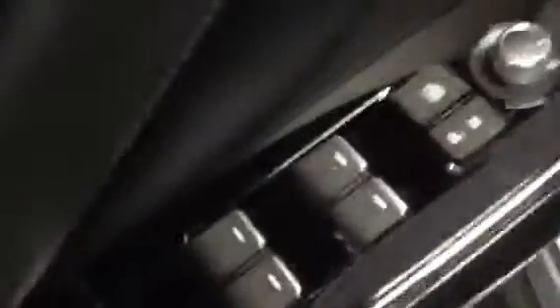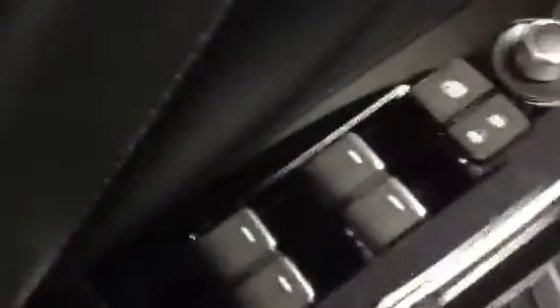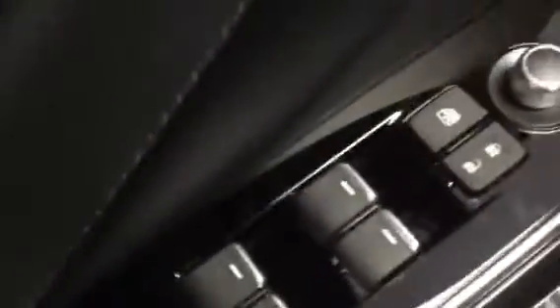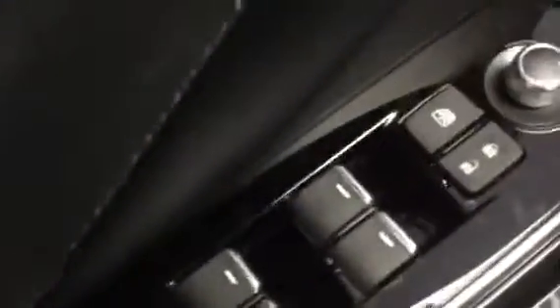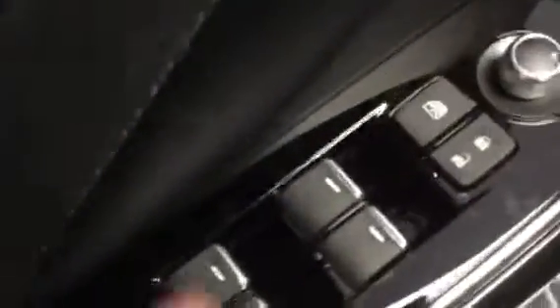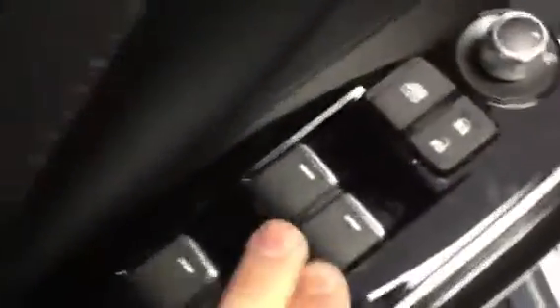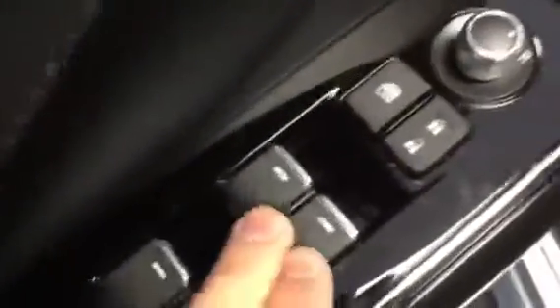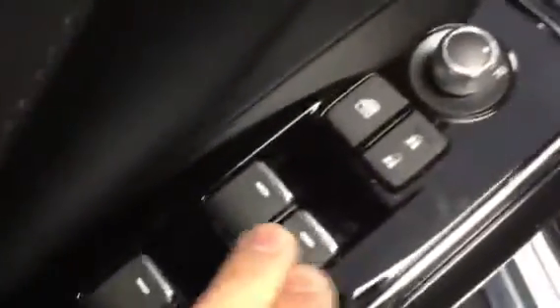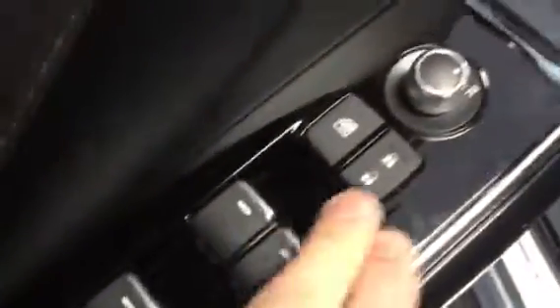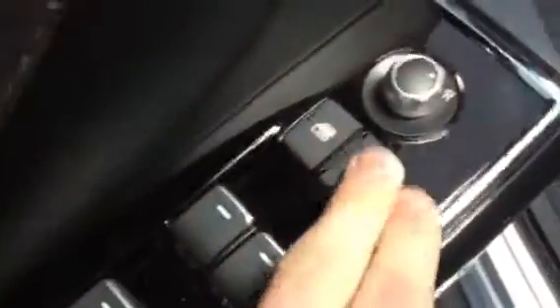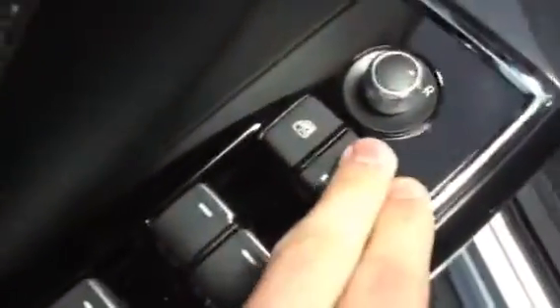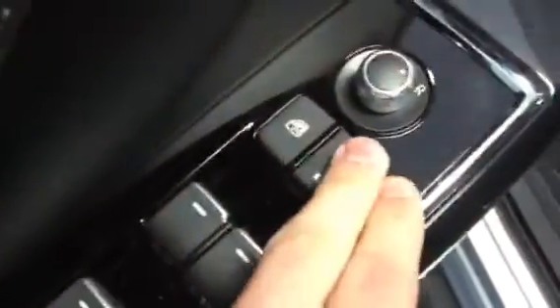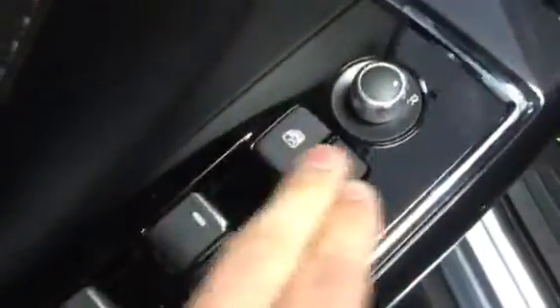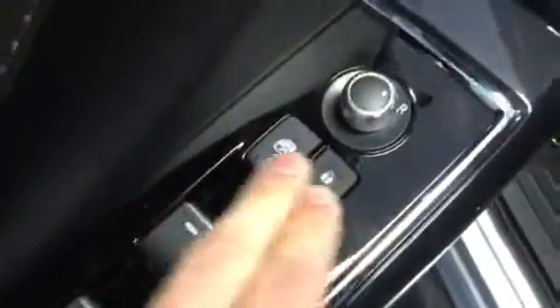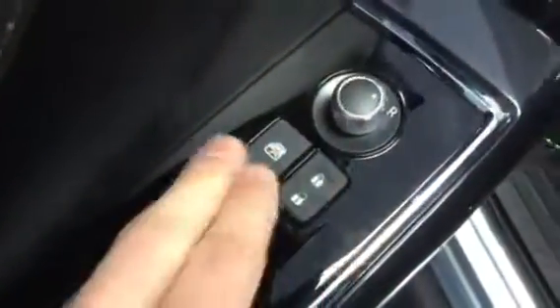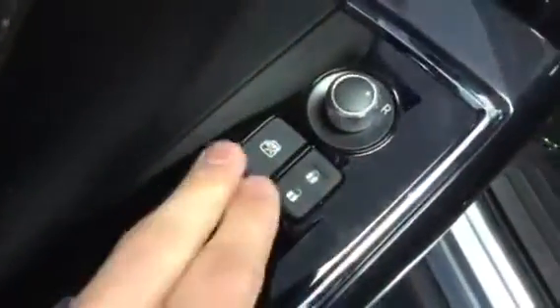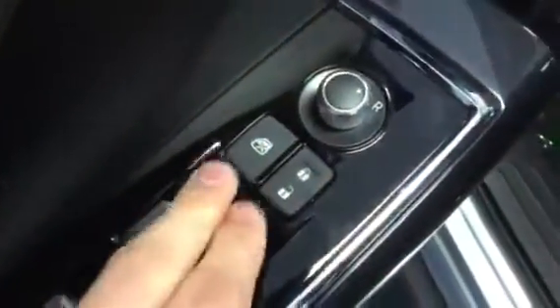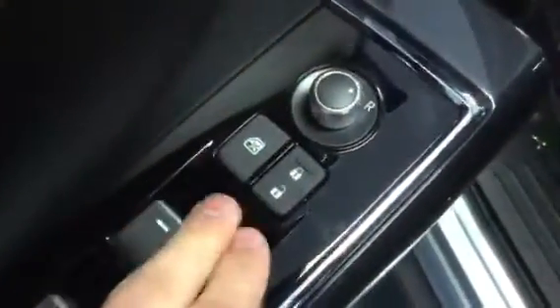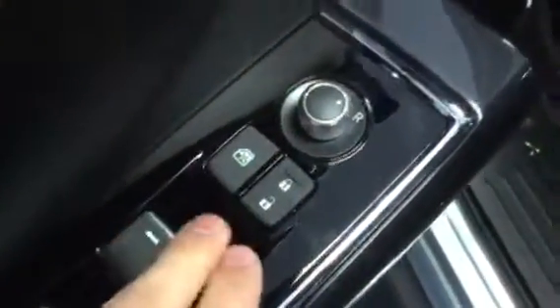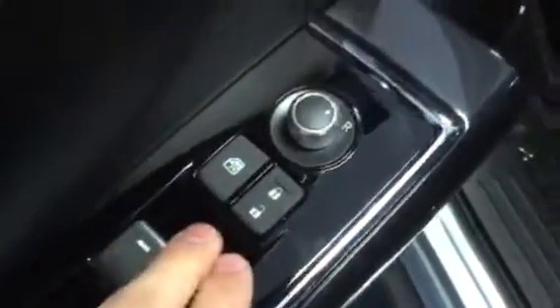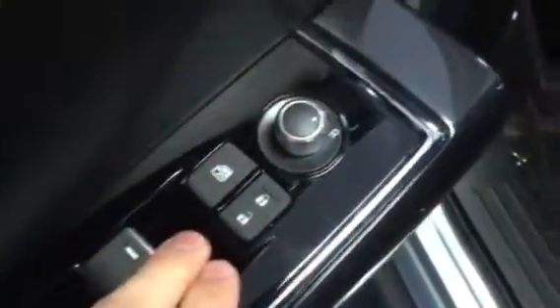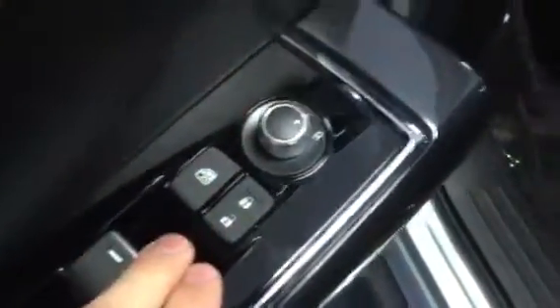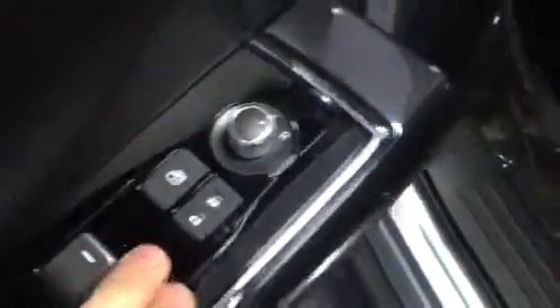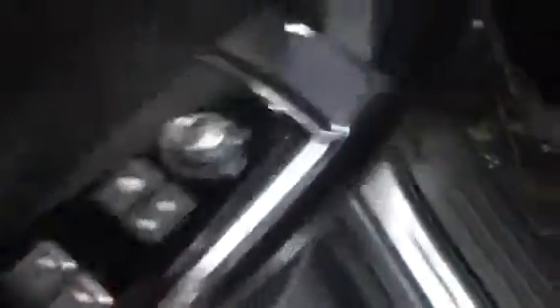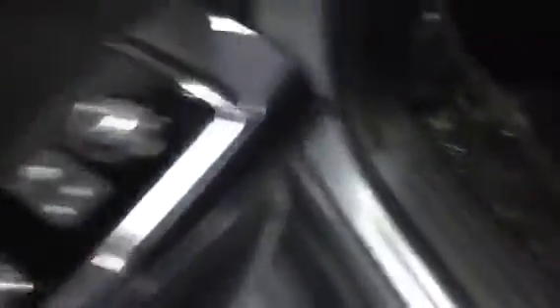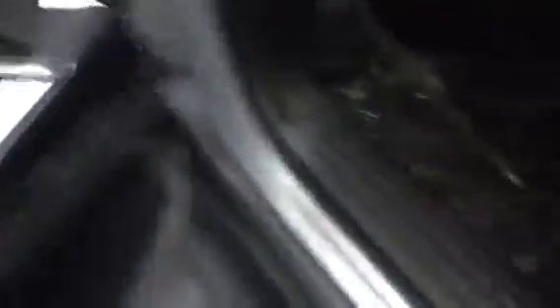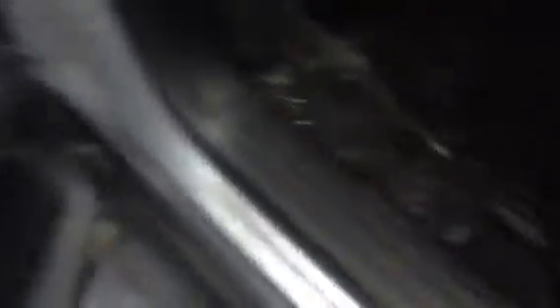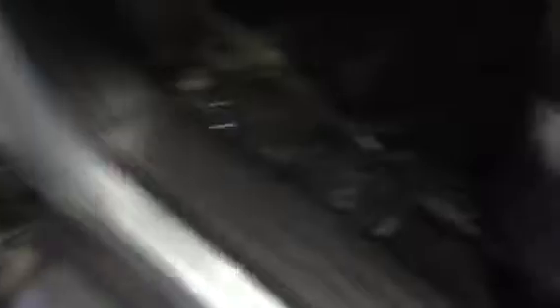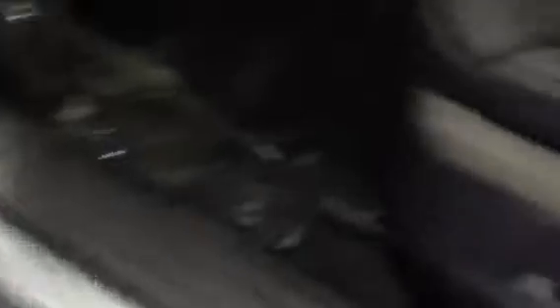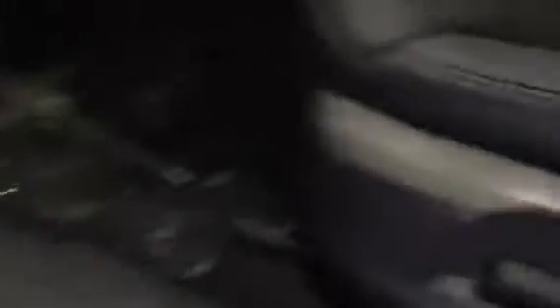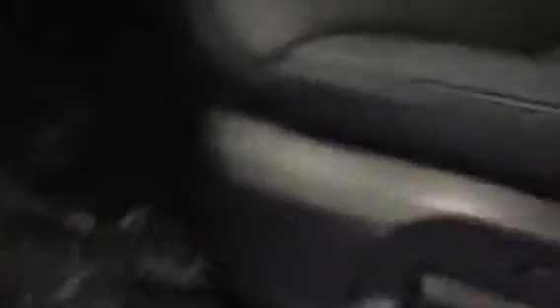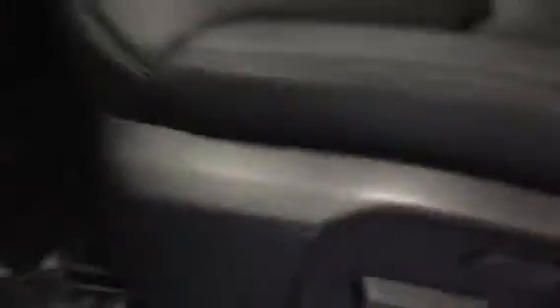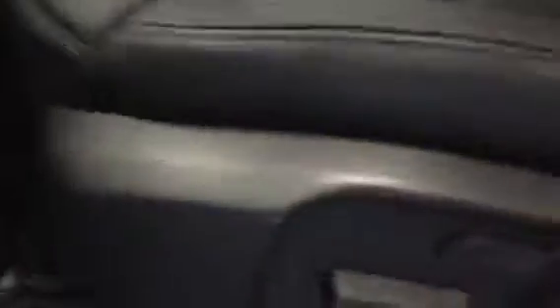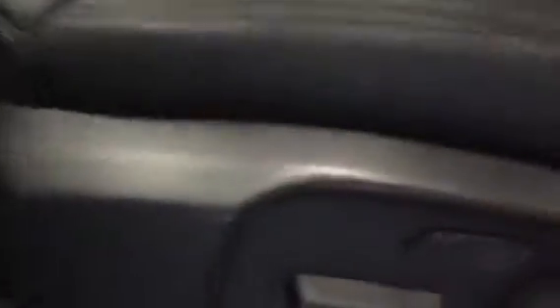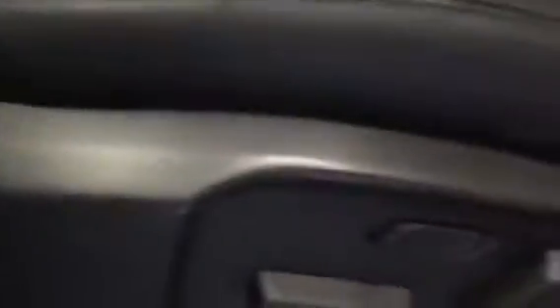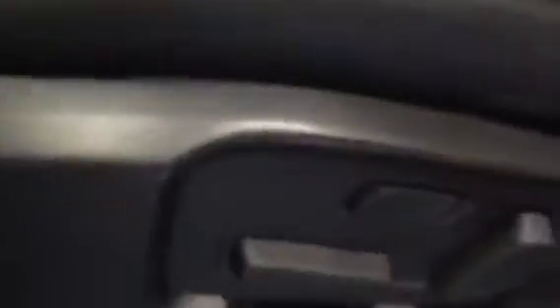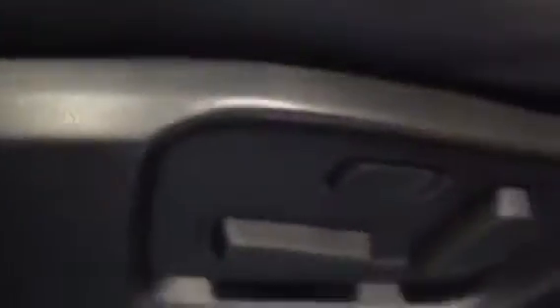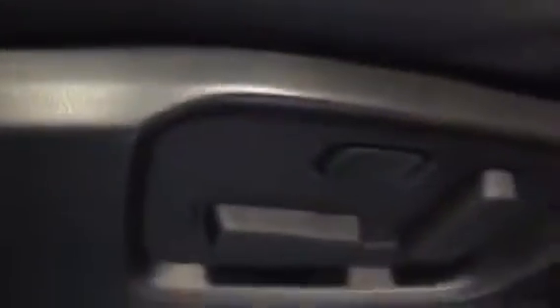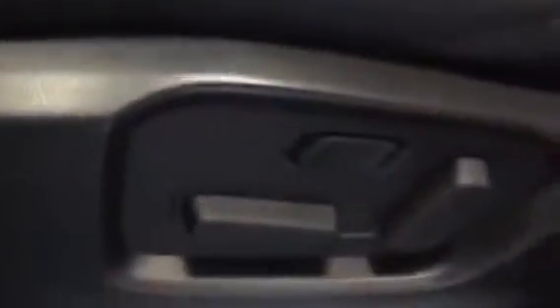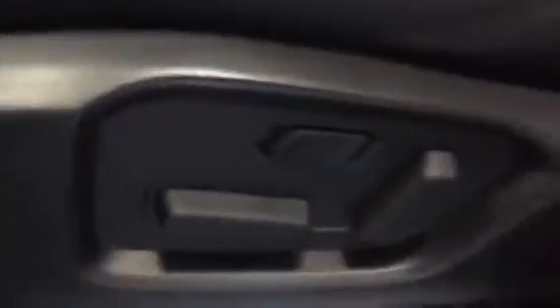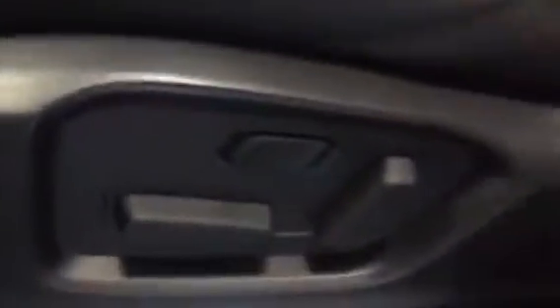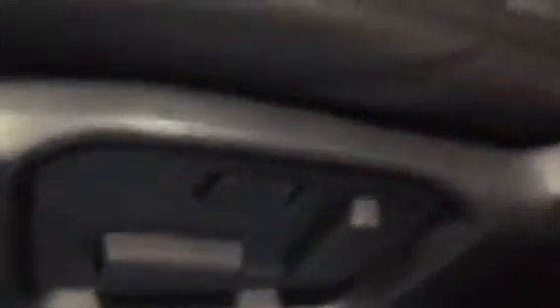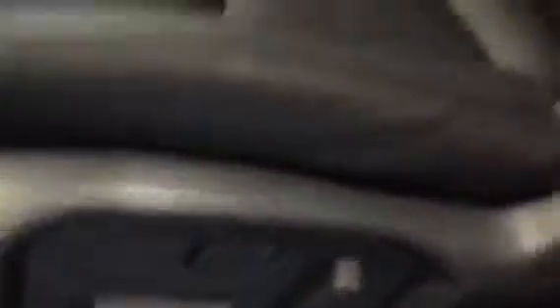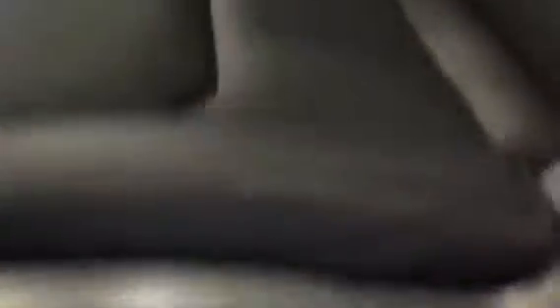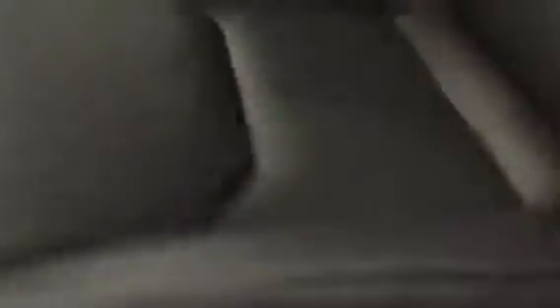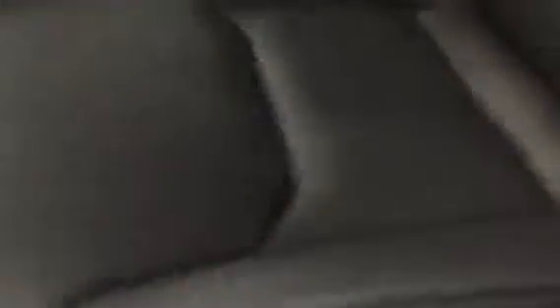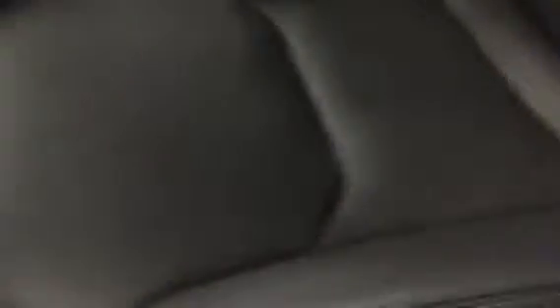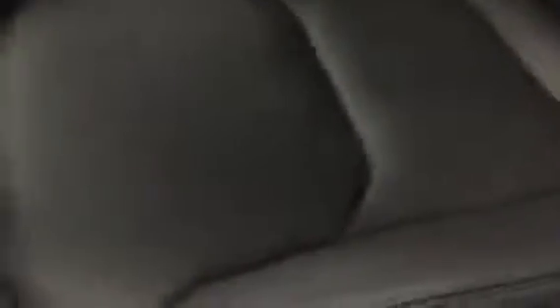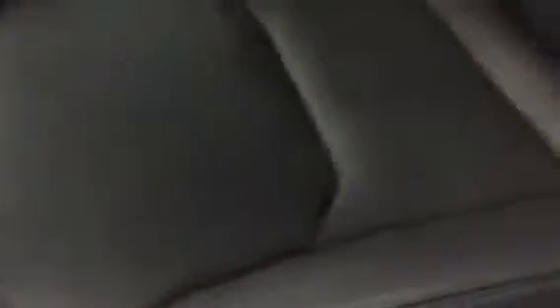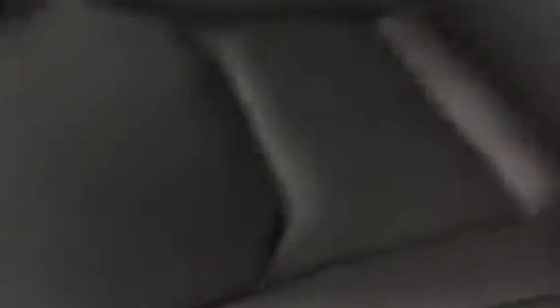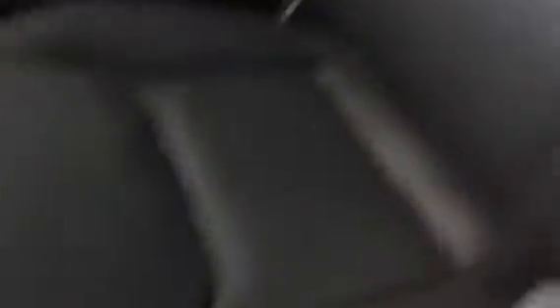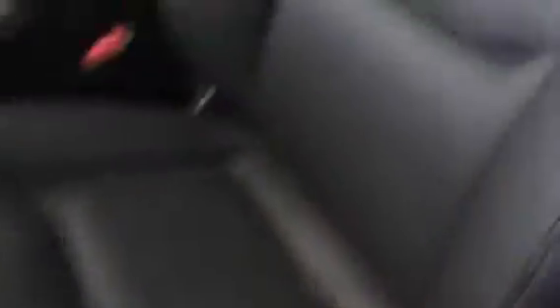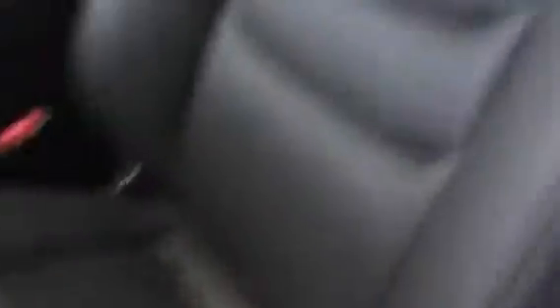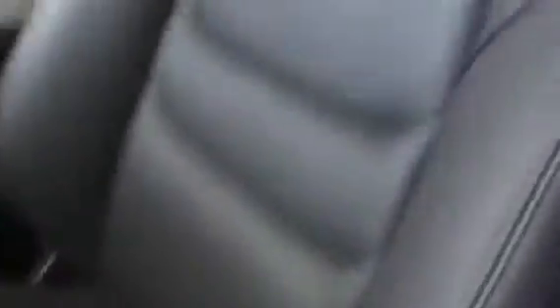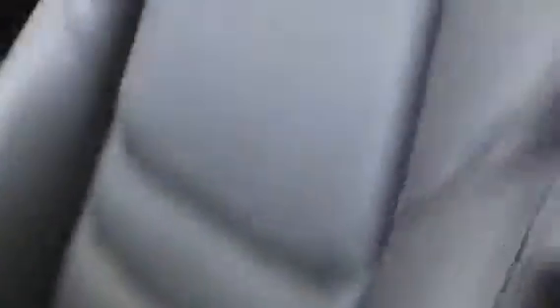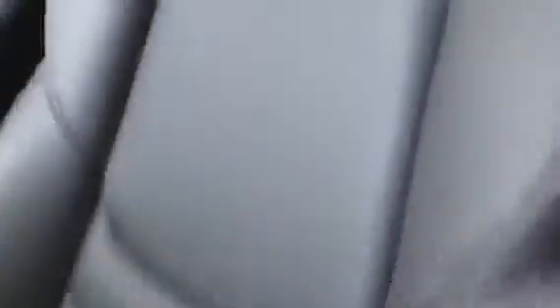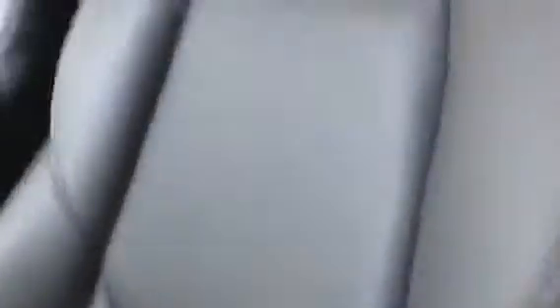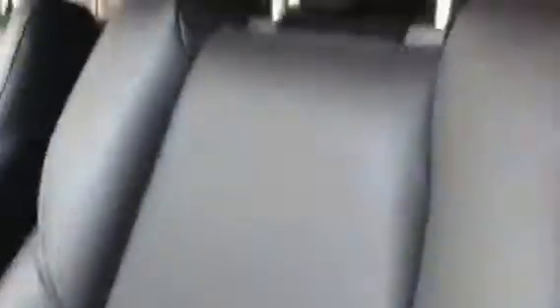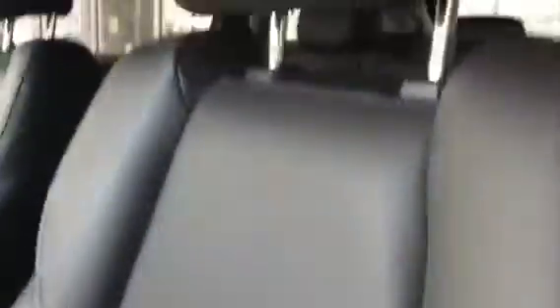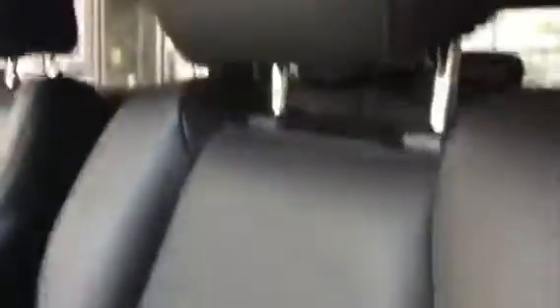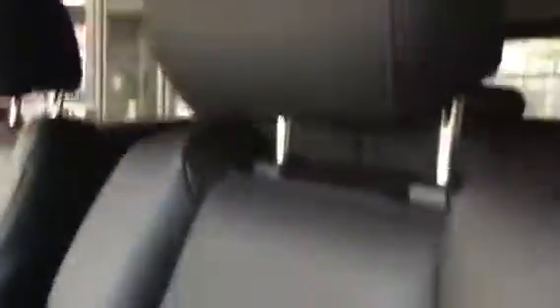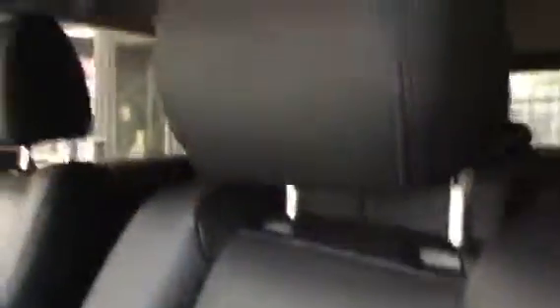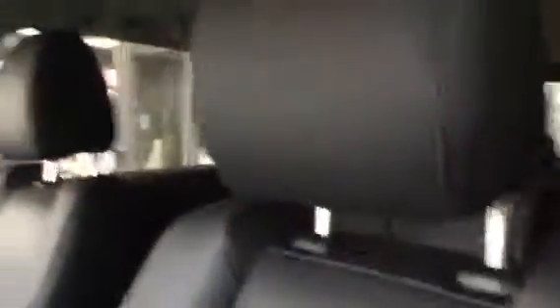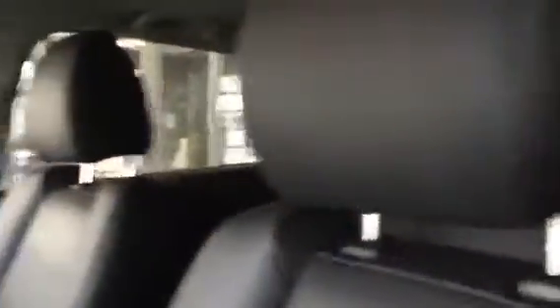You have your power windows, your power locks, and your power mirrors. Power seating, and nice comfortable leather seating.